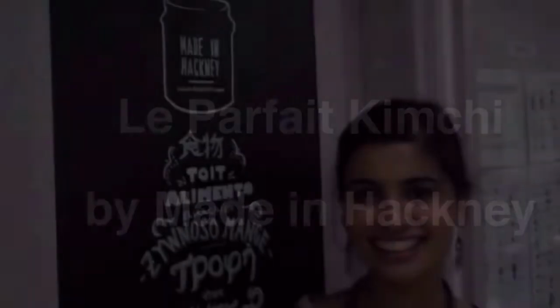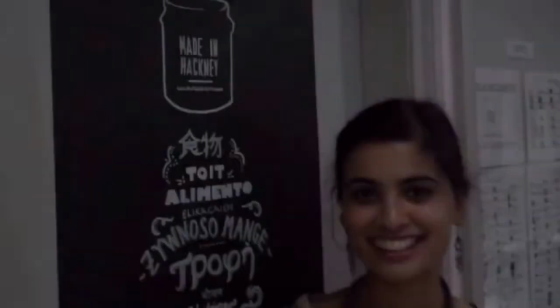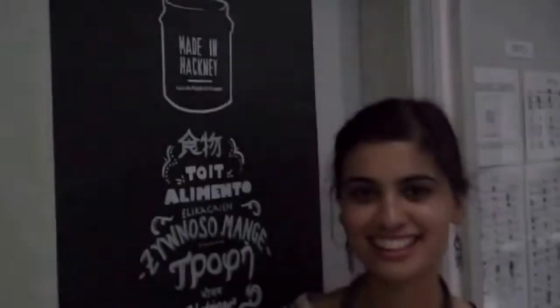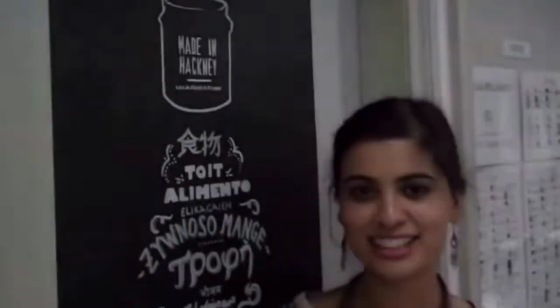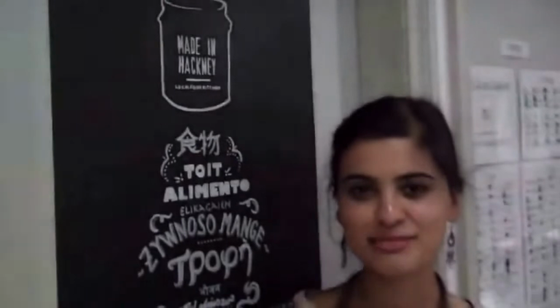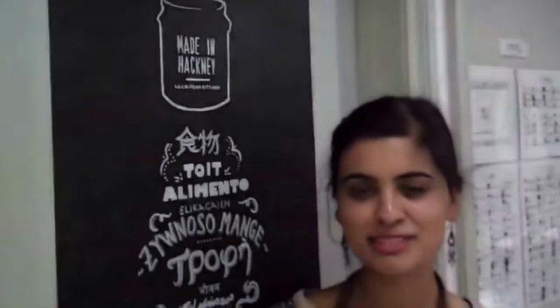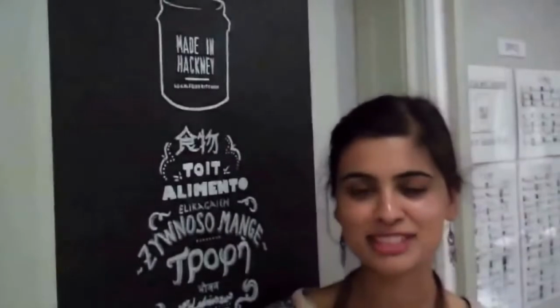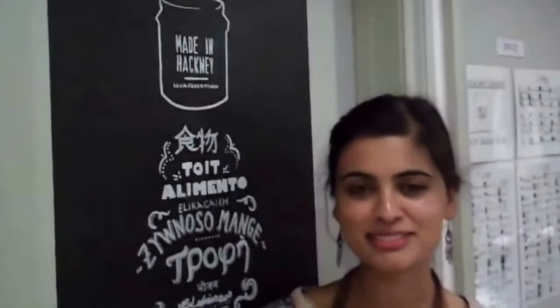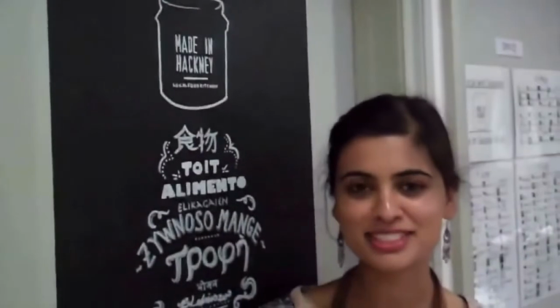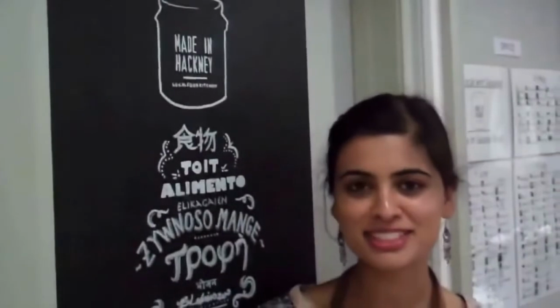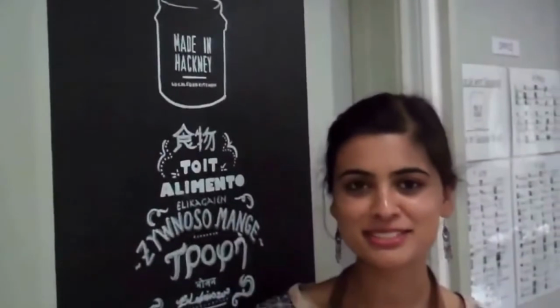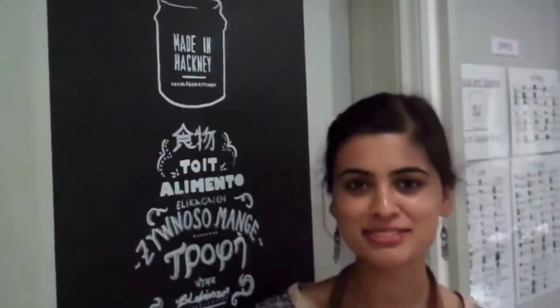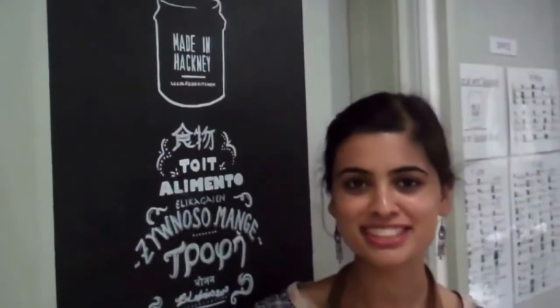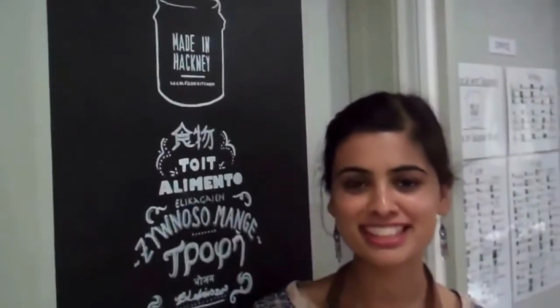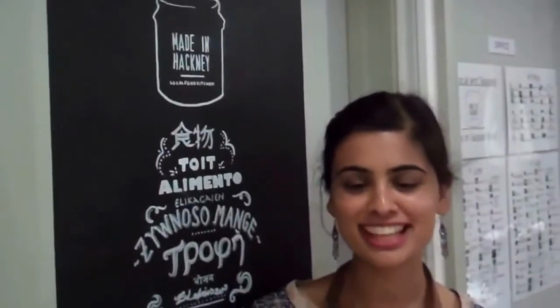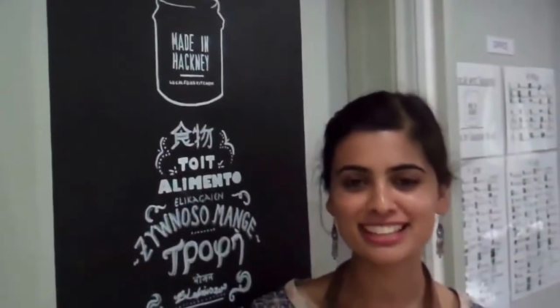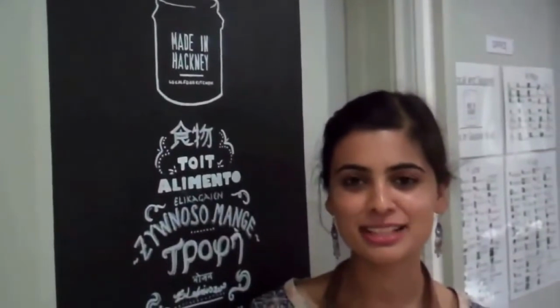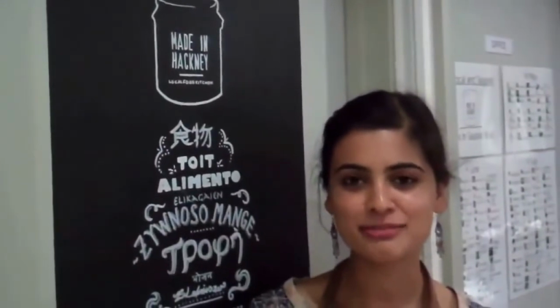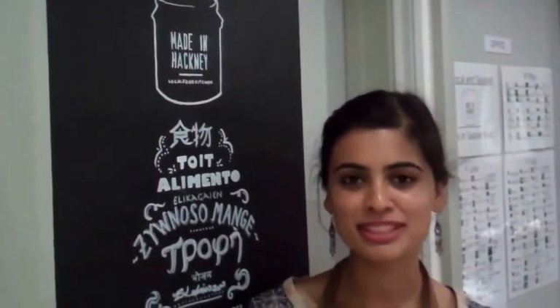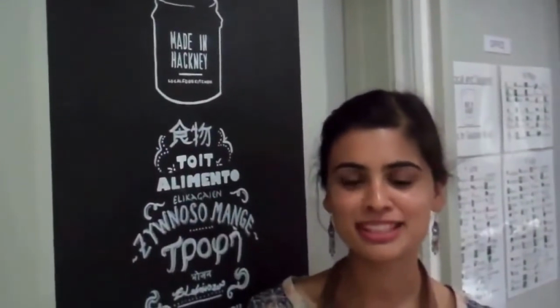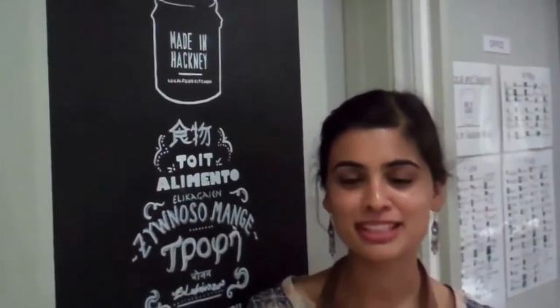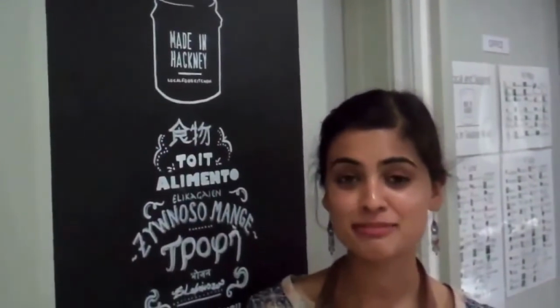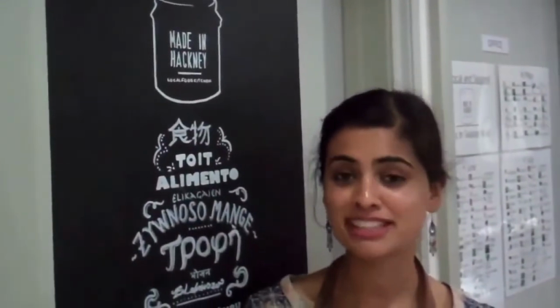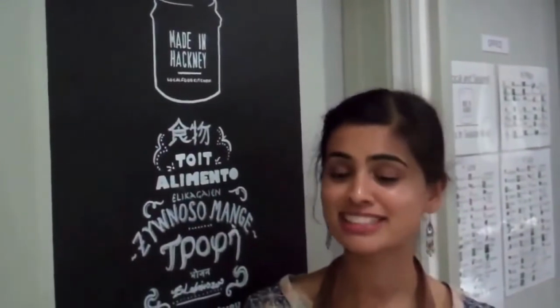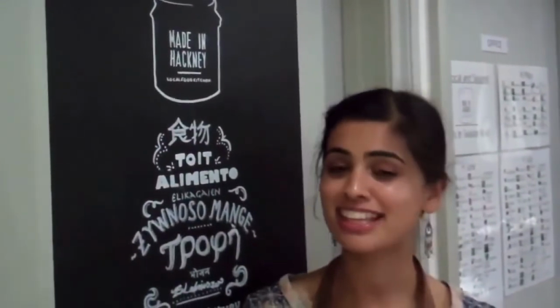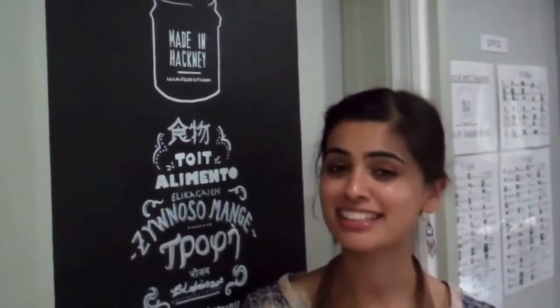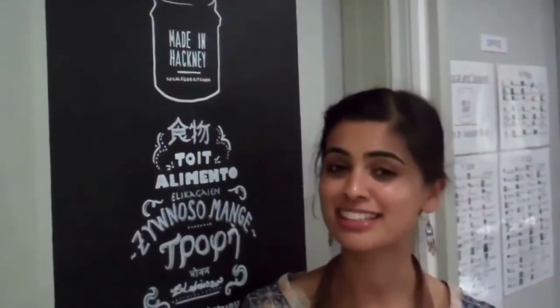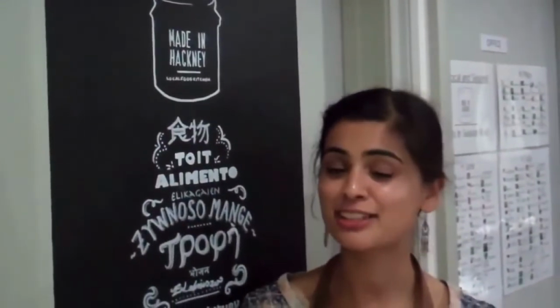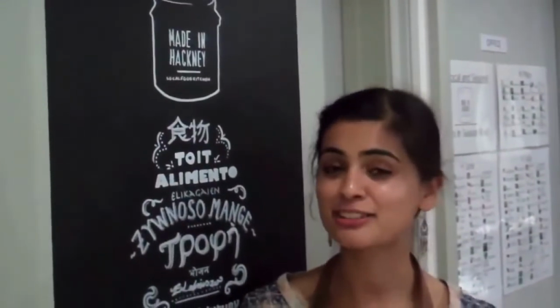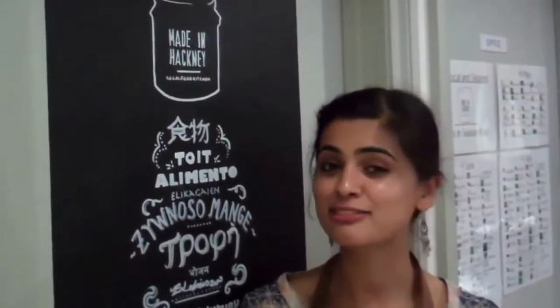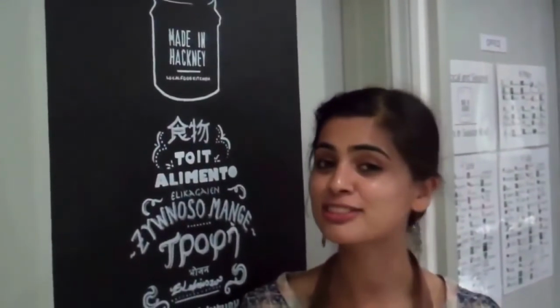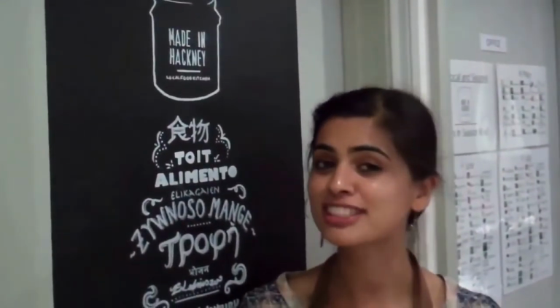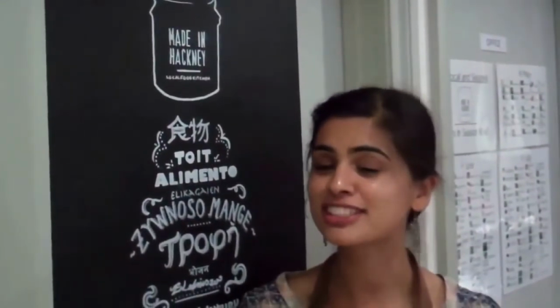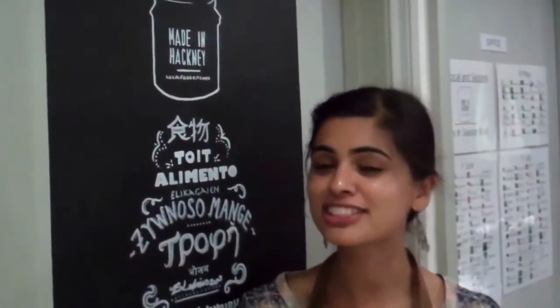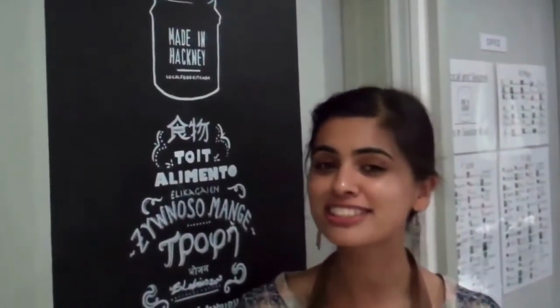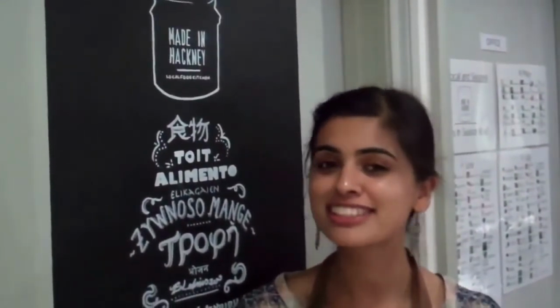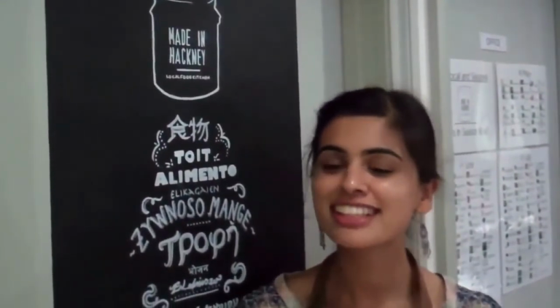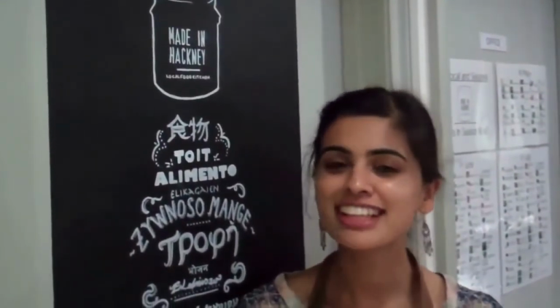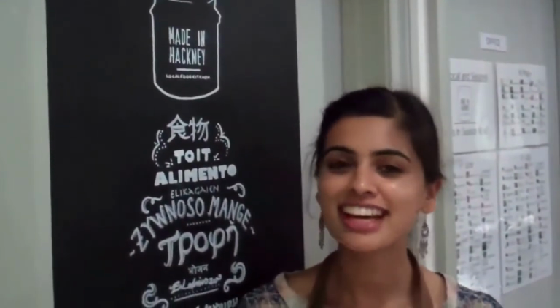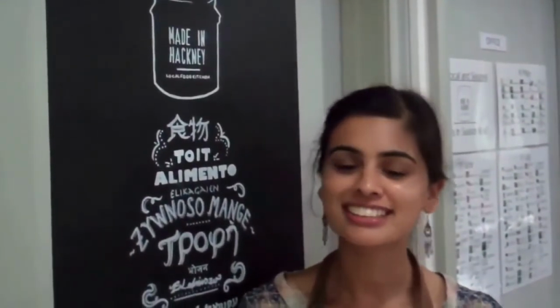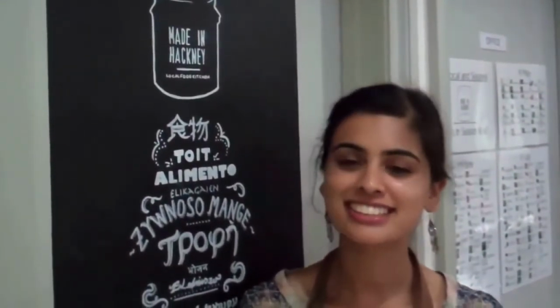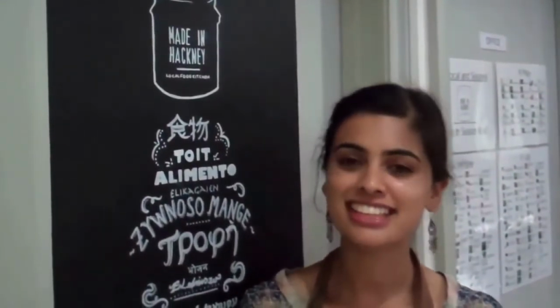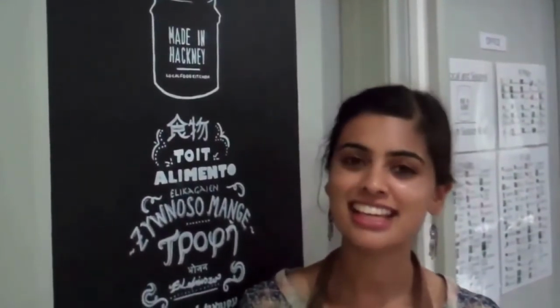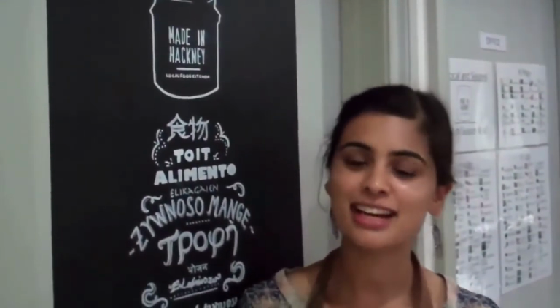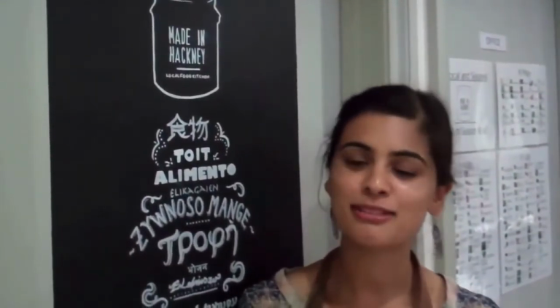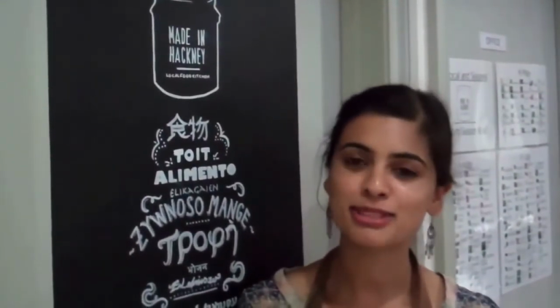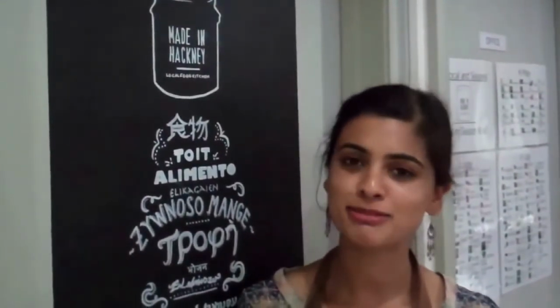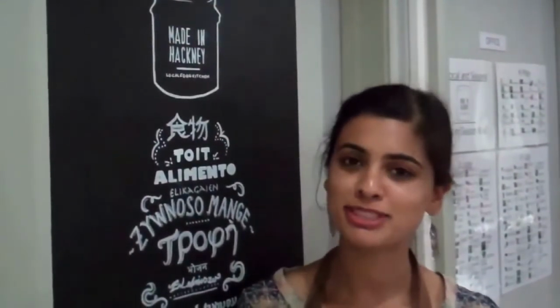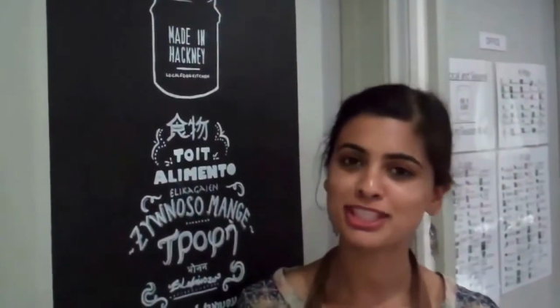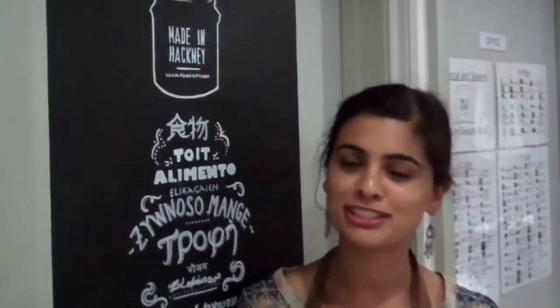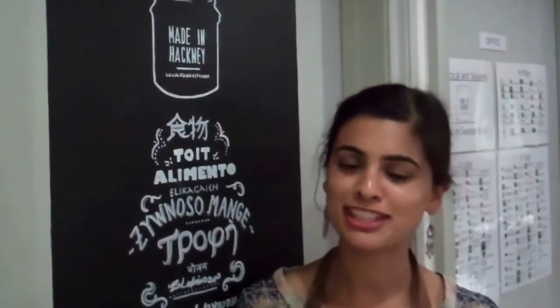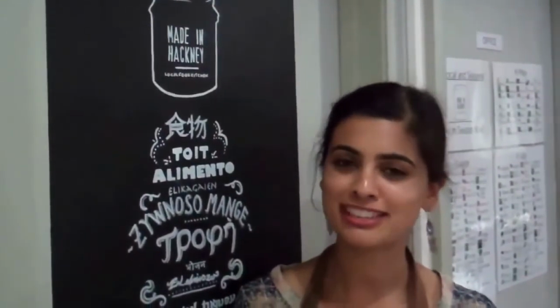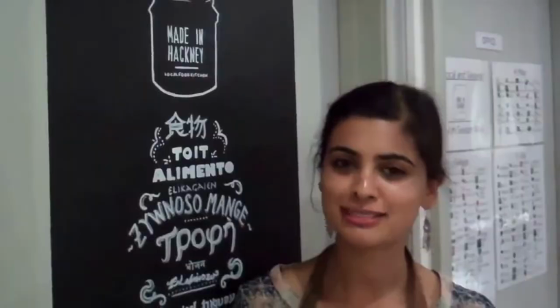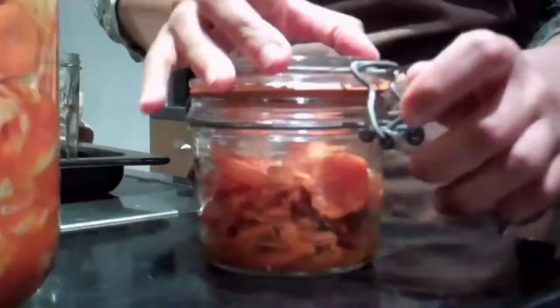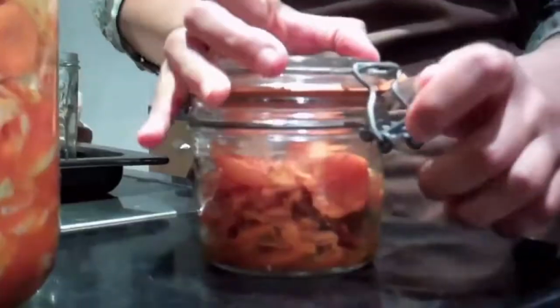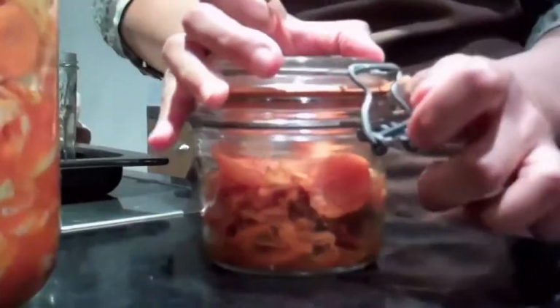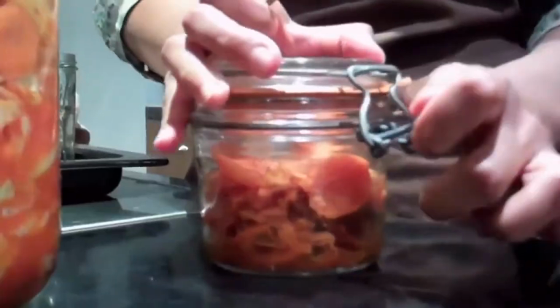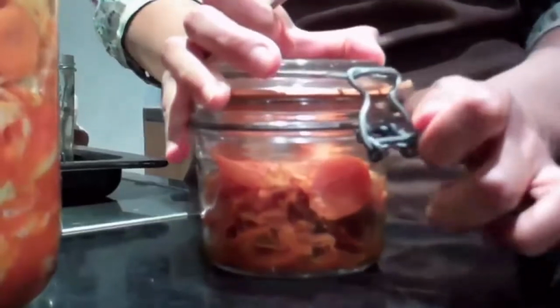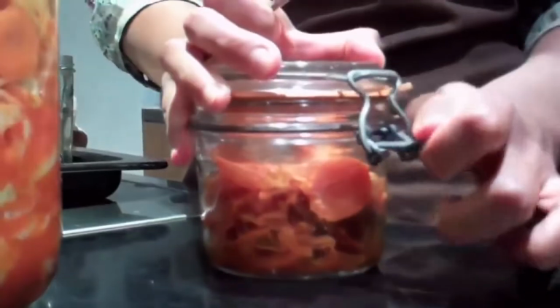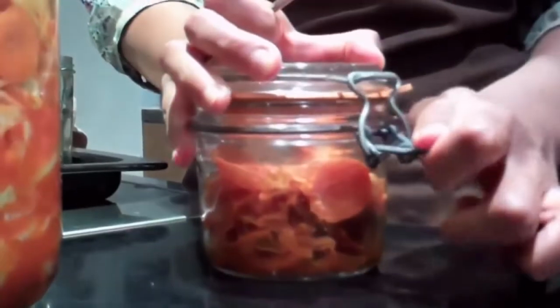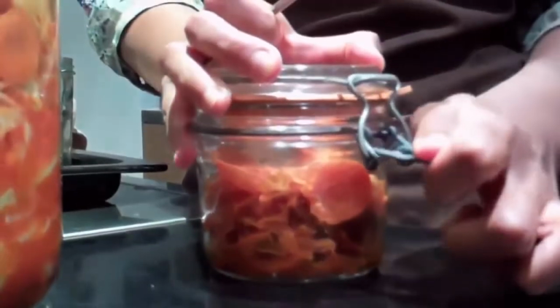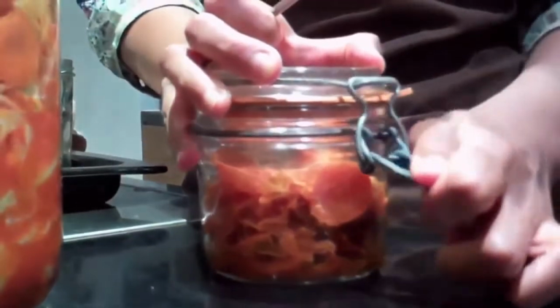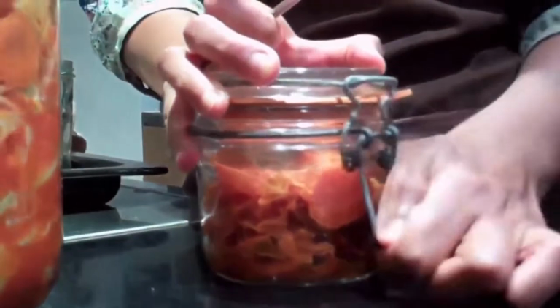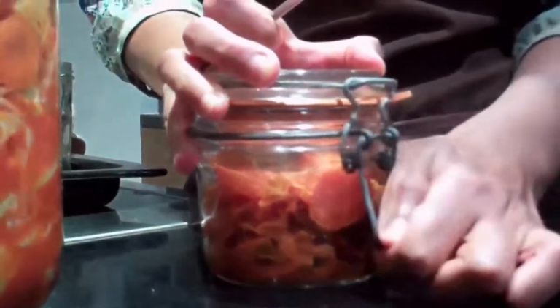Hi, my name is Yaslin and I'm in the Made in Hackney local food kitchen, and today I'm going to be showing you how to make seasonal kimchi.